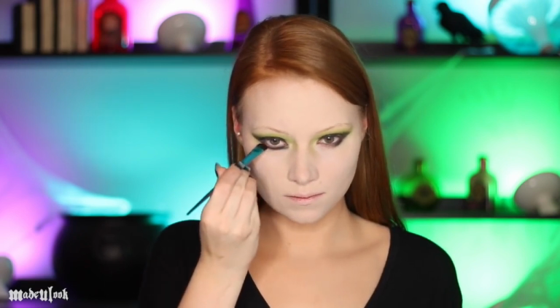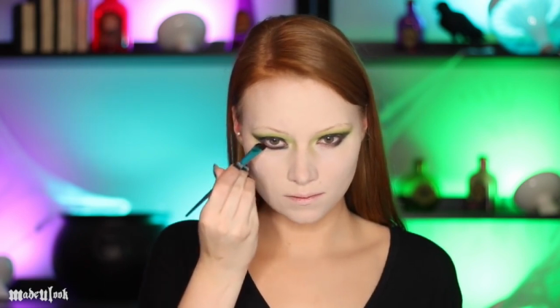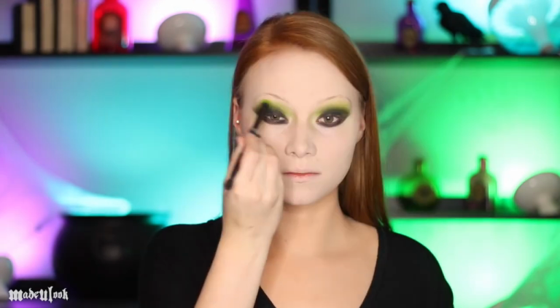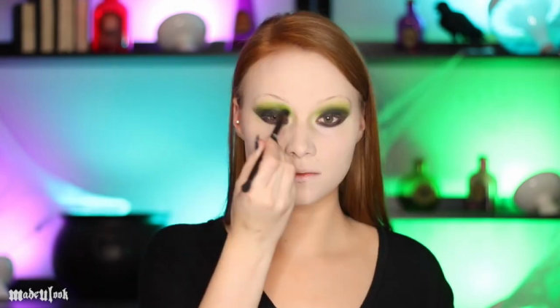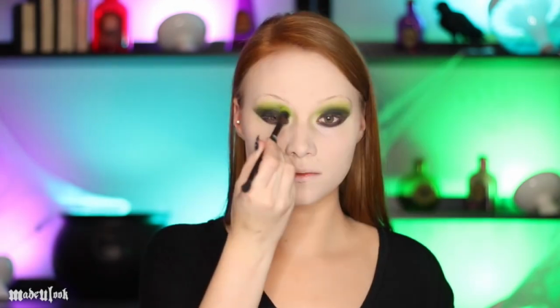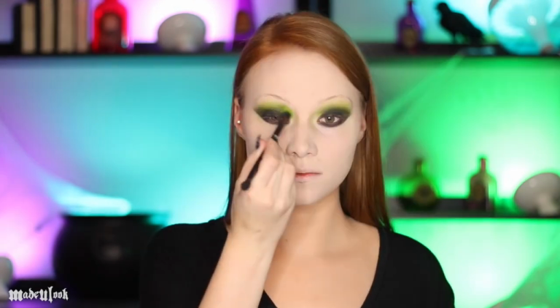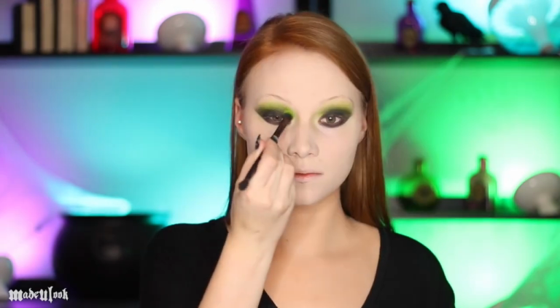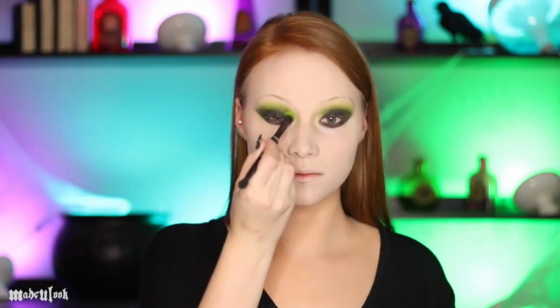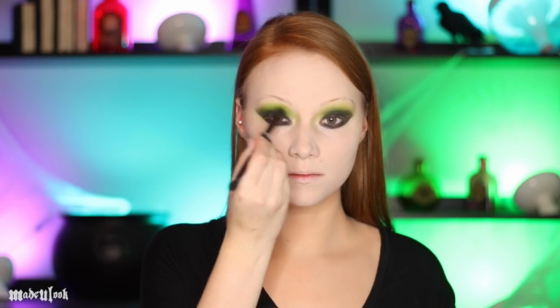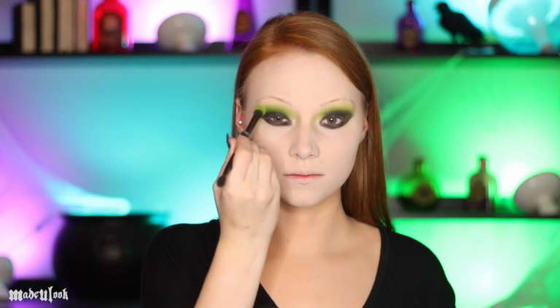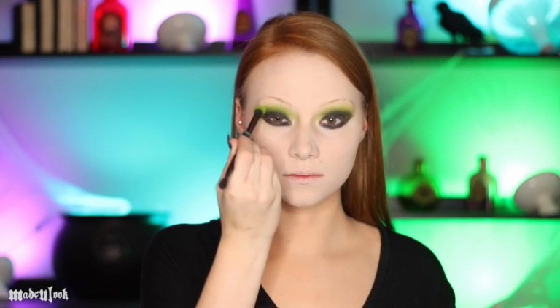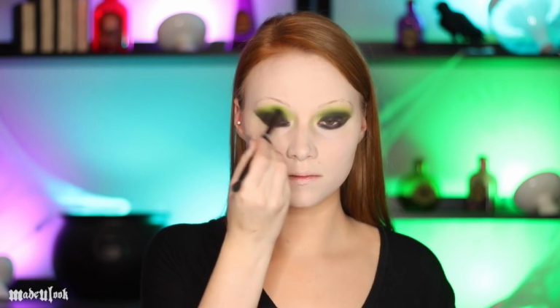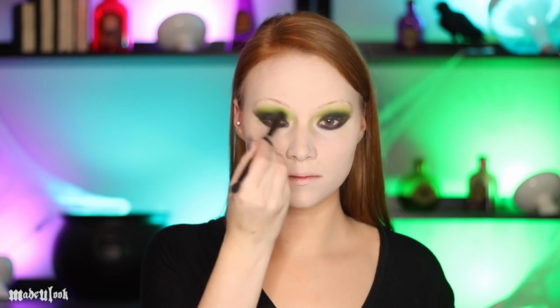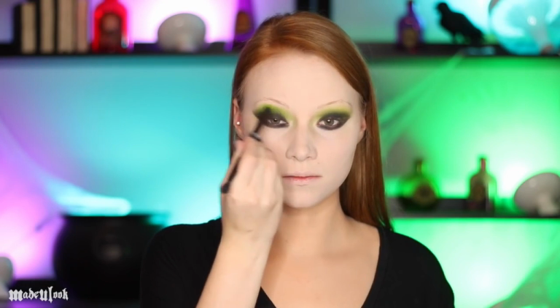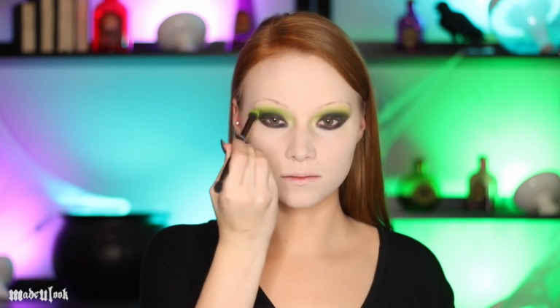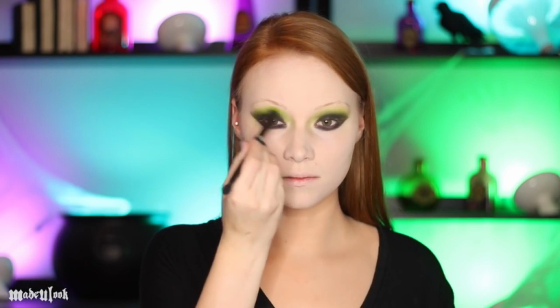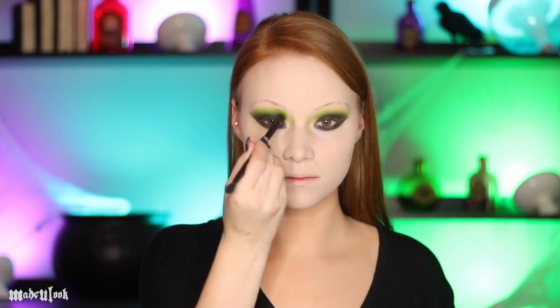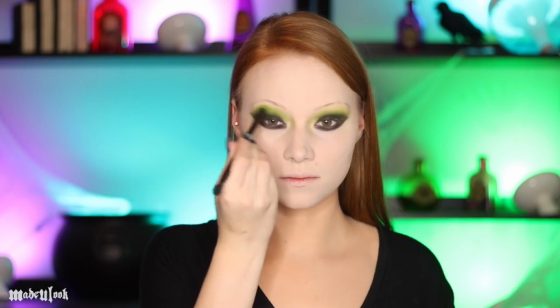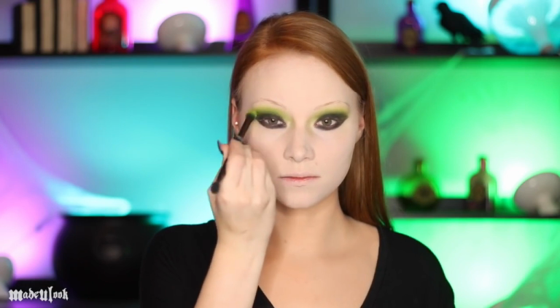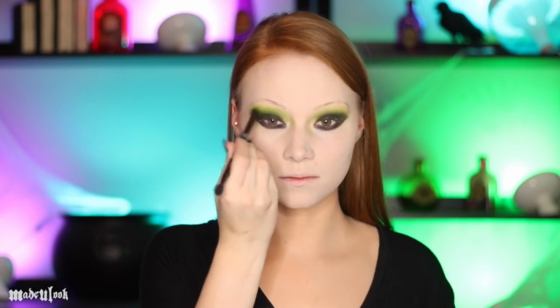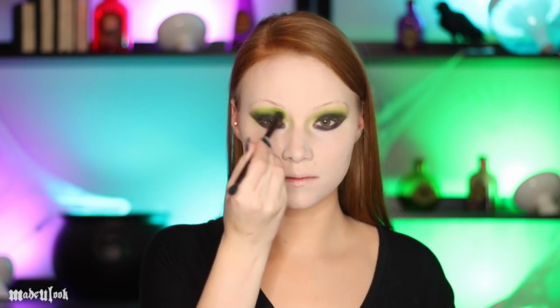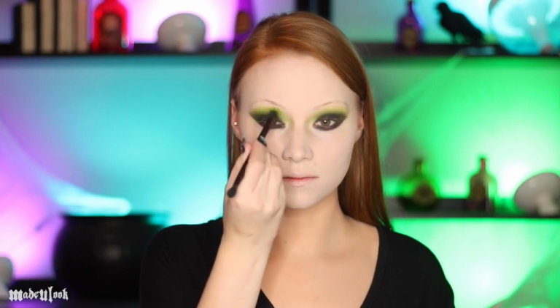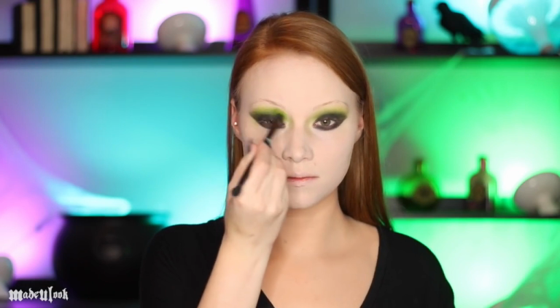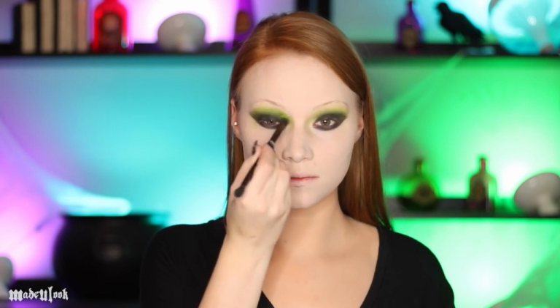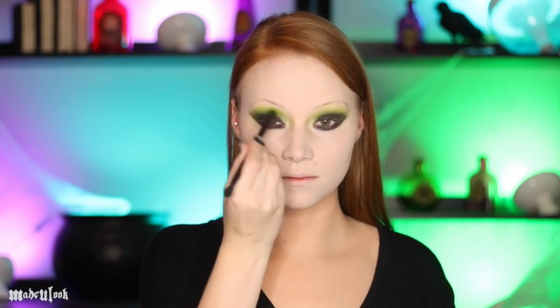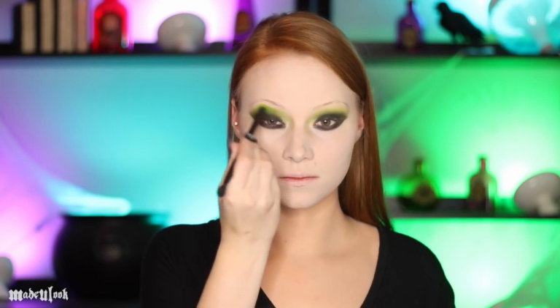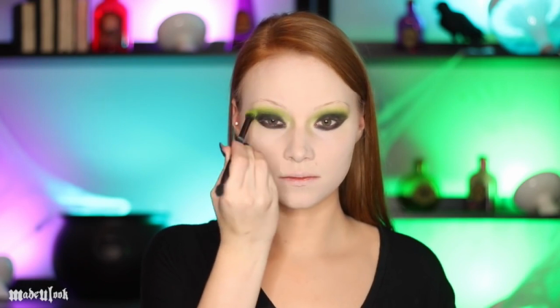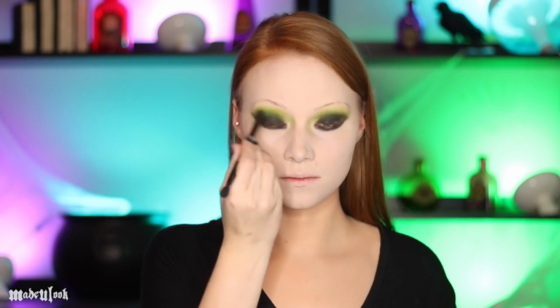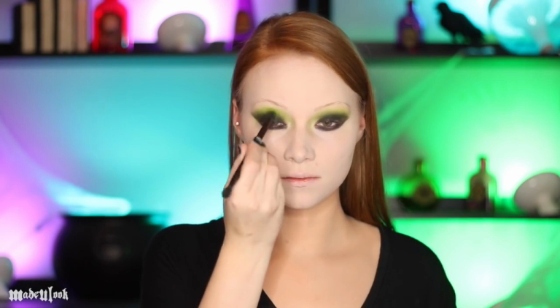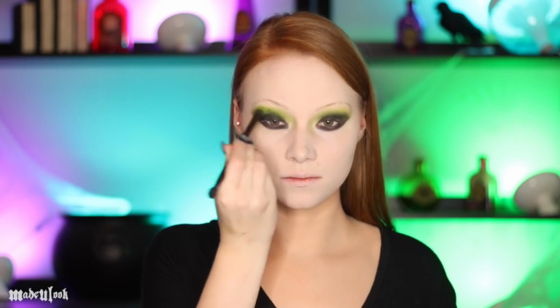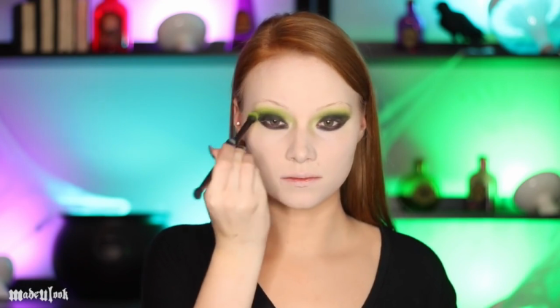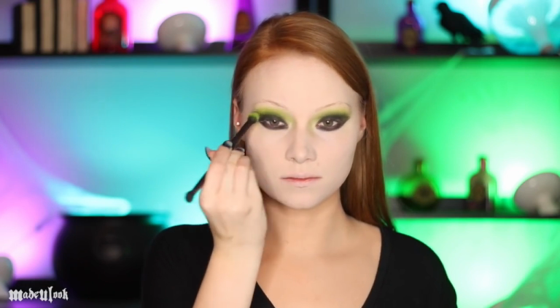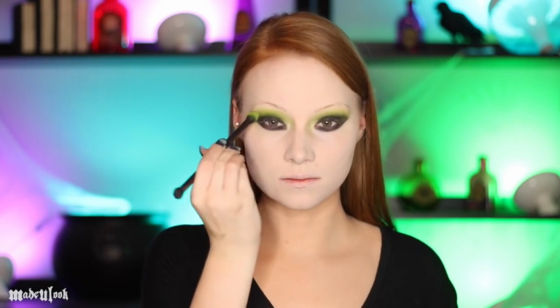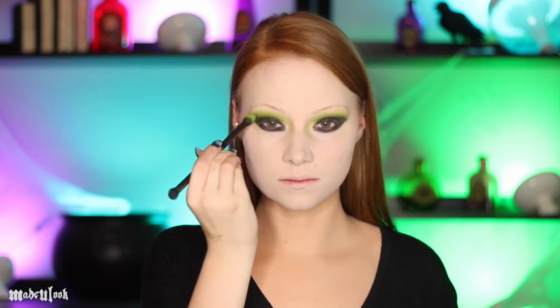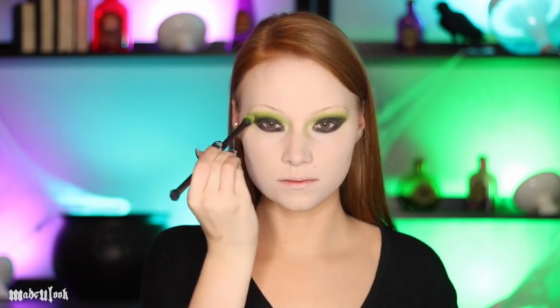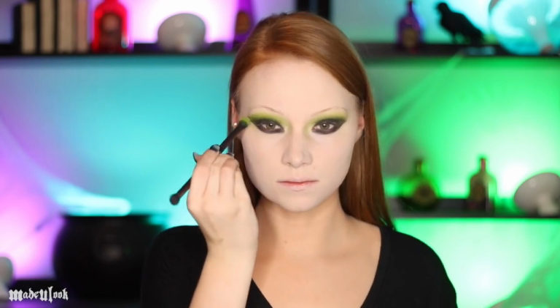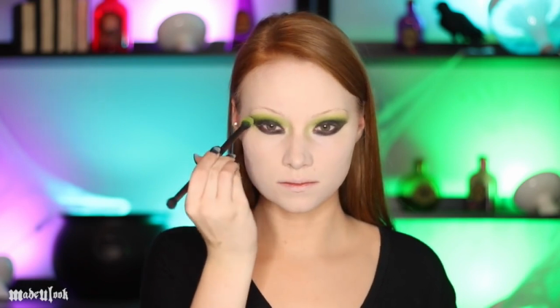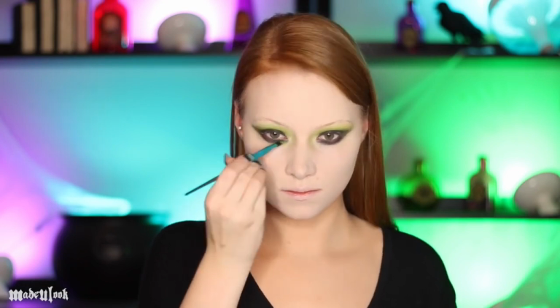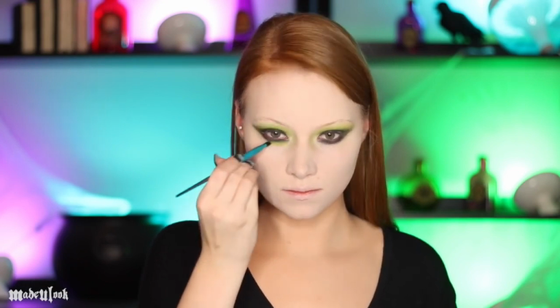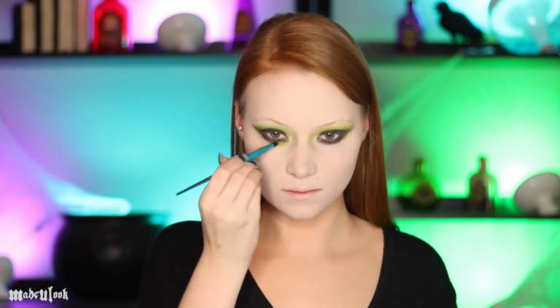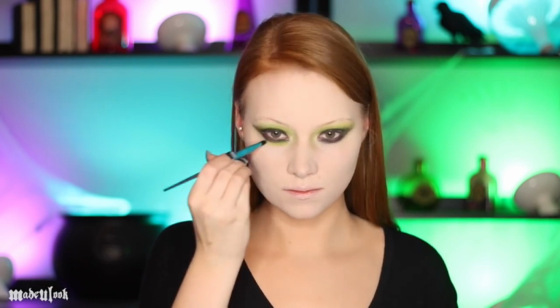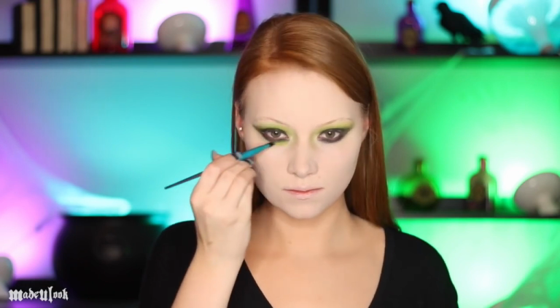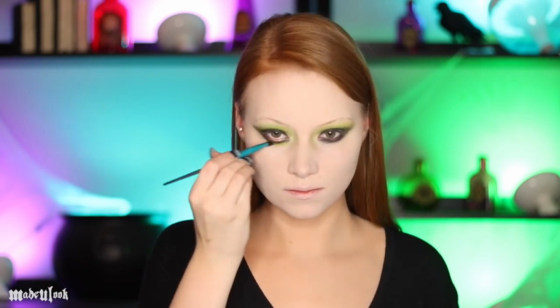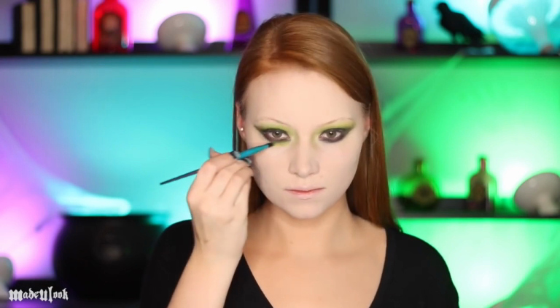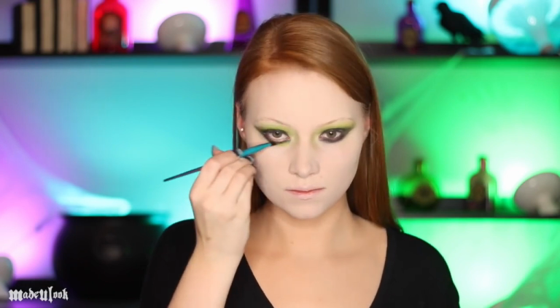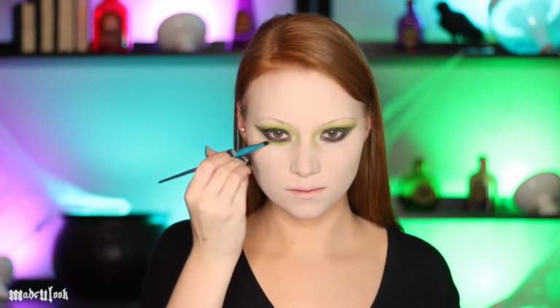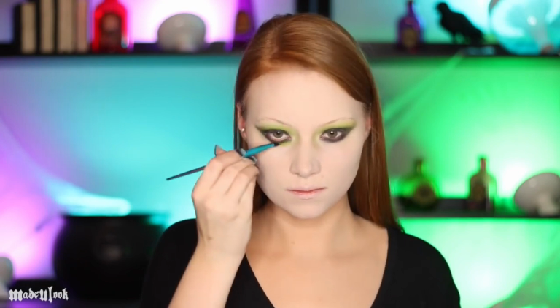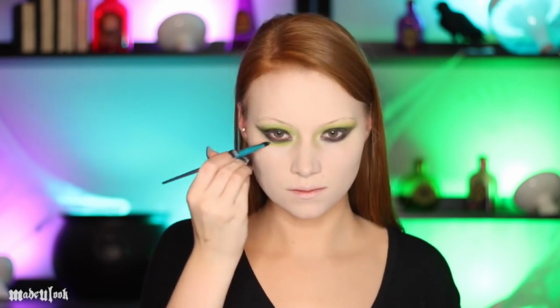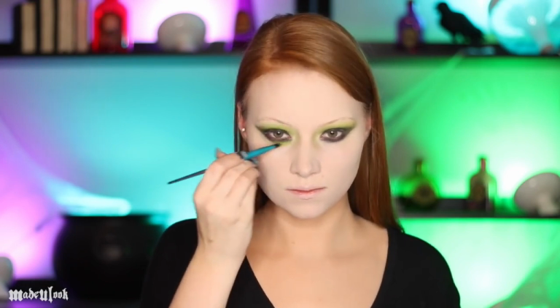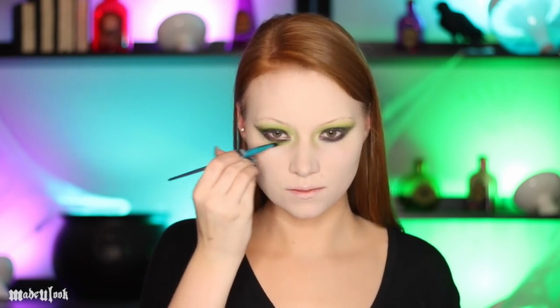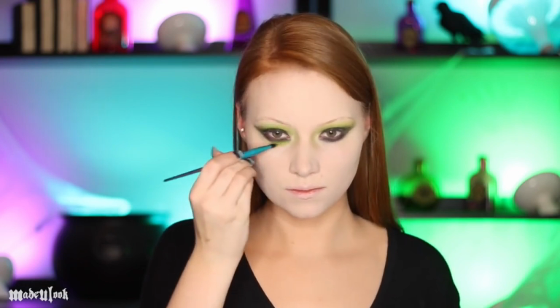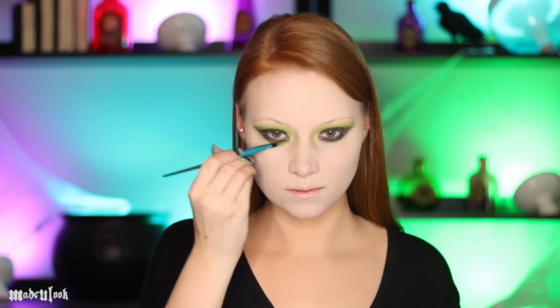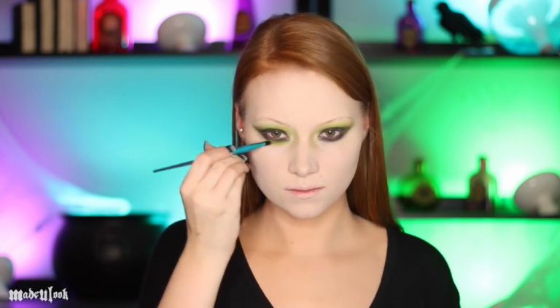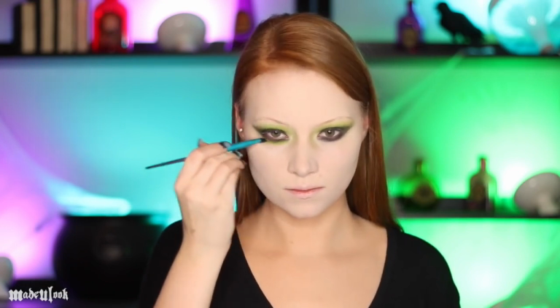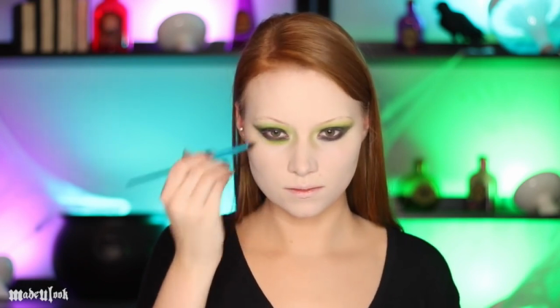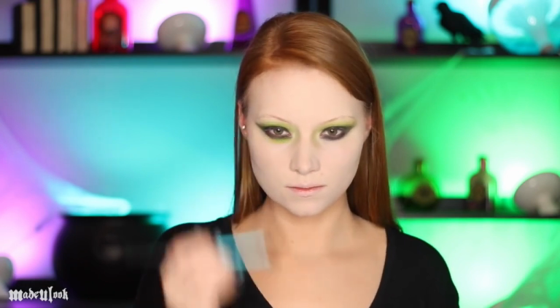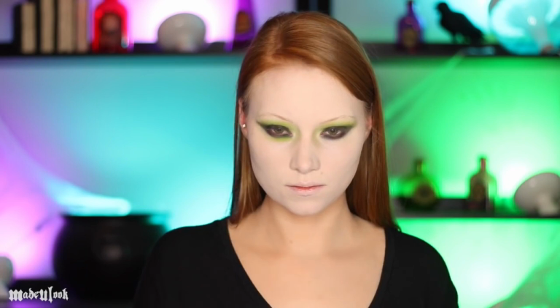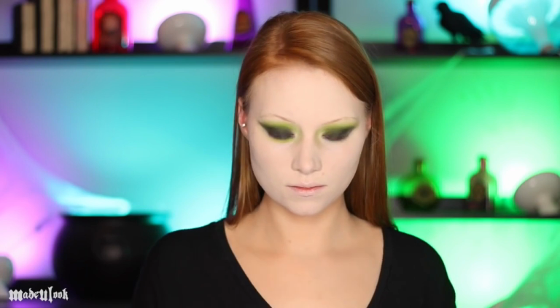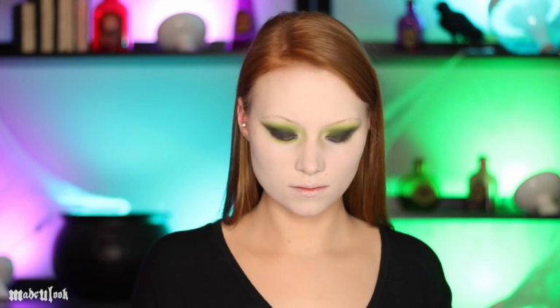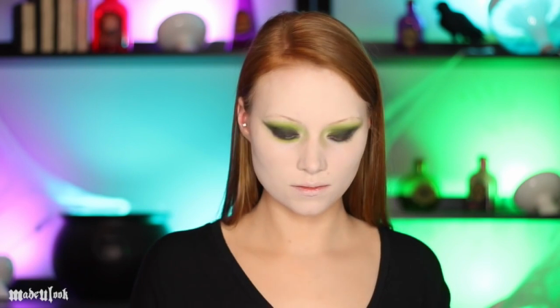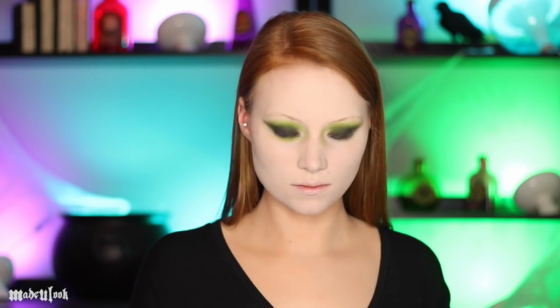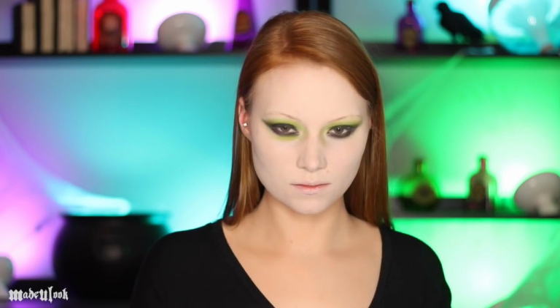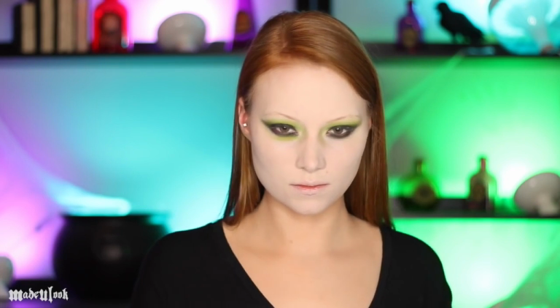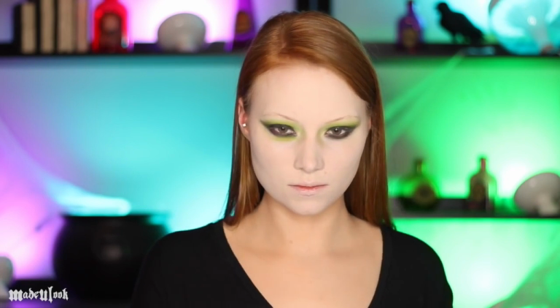When I do looks like these I also like to go back in and brighten up the colors as needed. I'm also bringing the color Psychedelic underneath my eye as well.